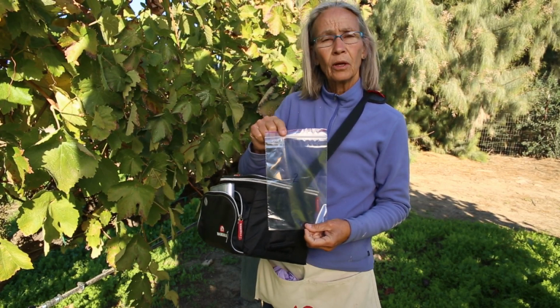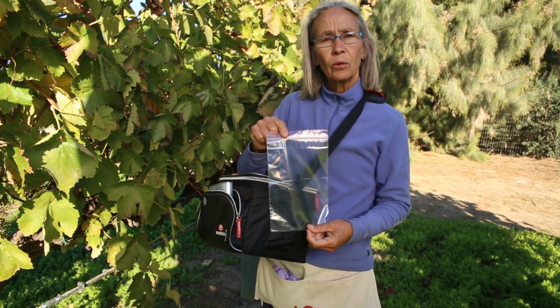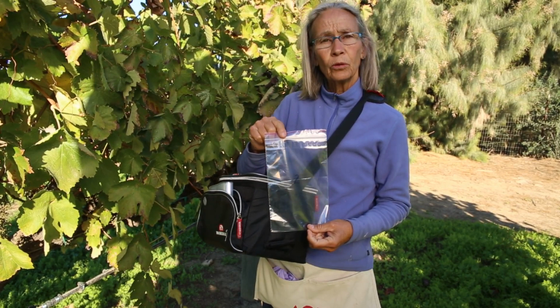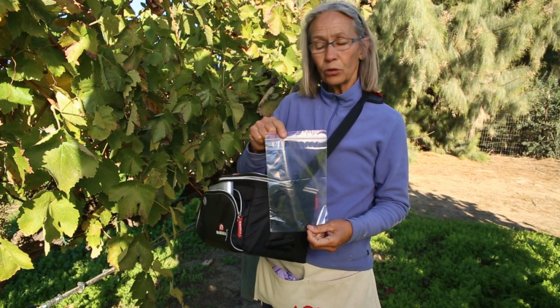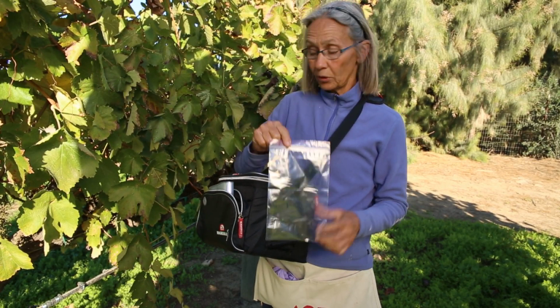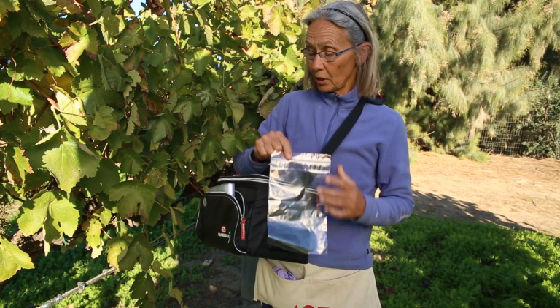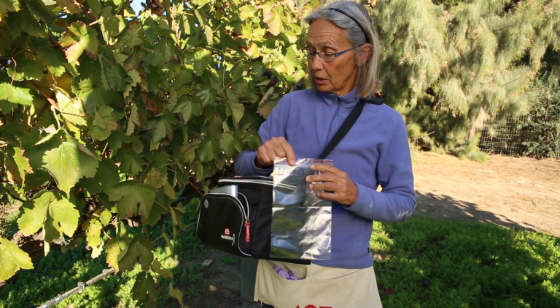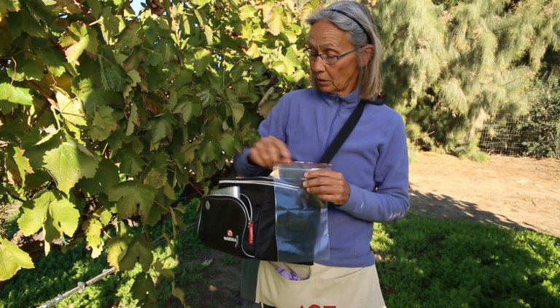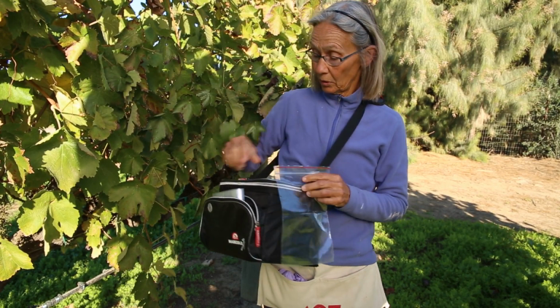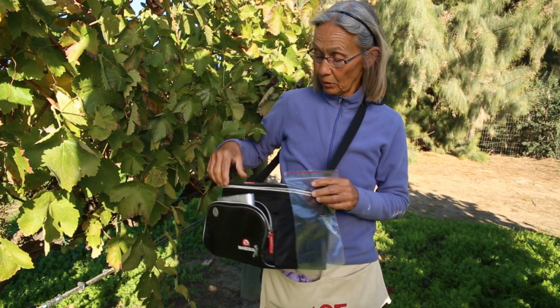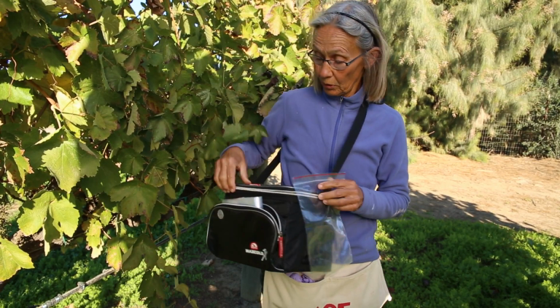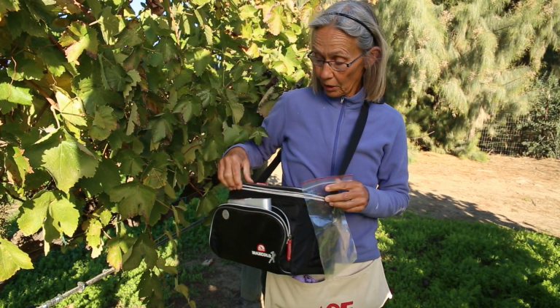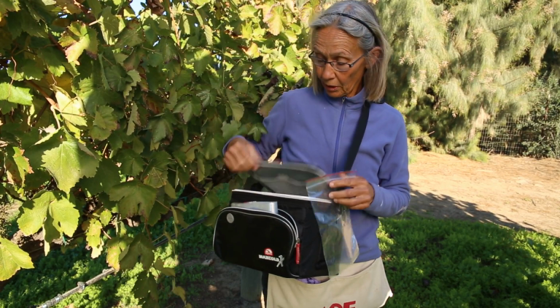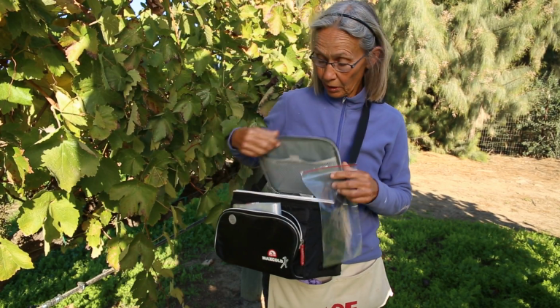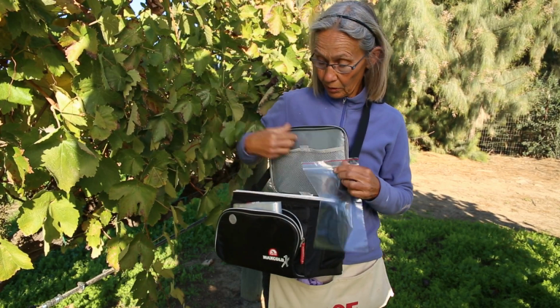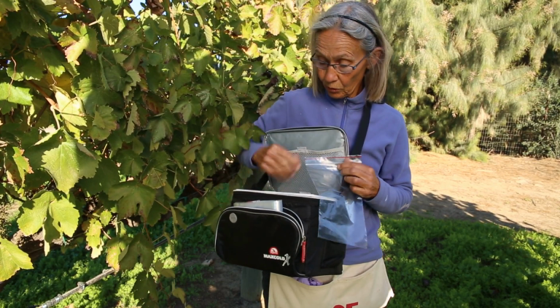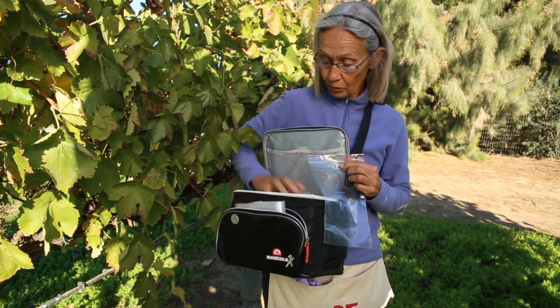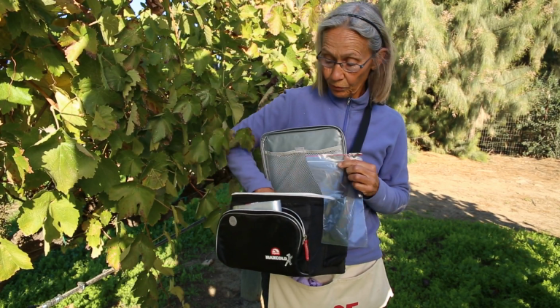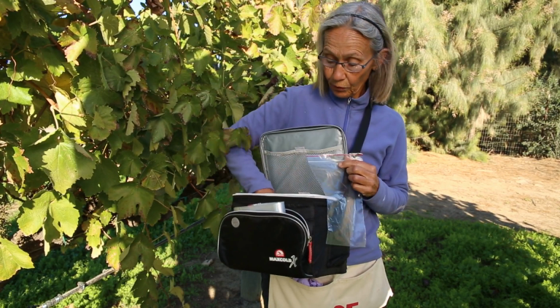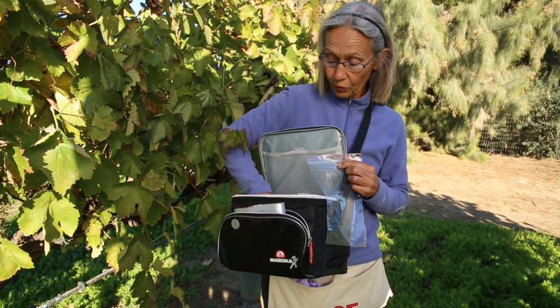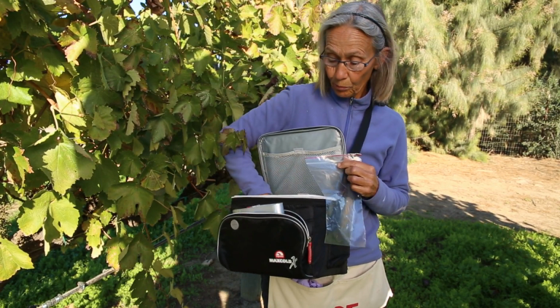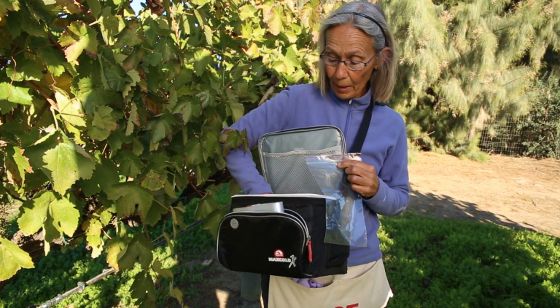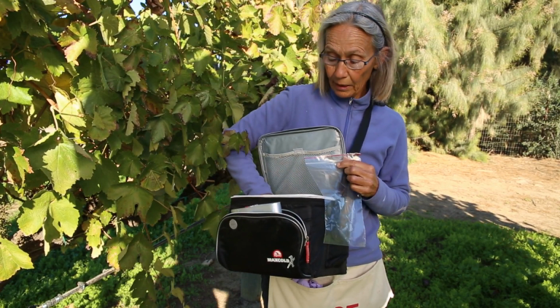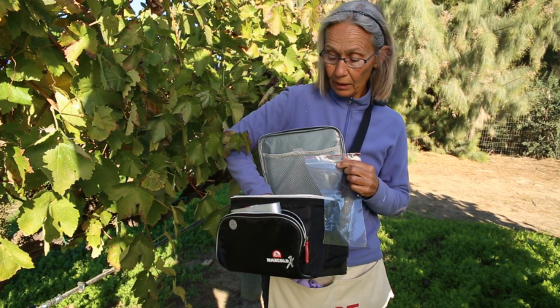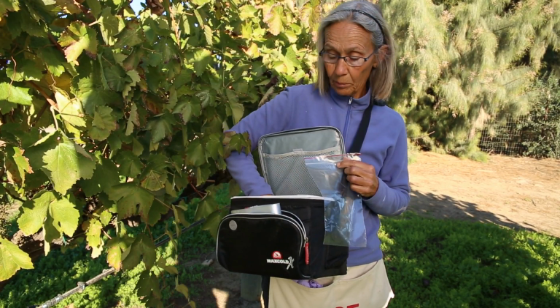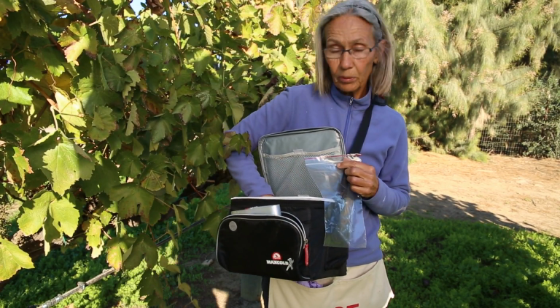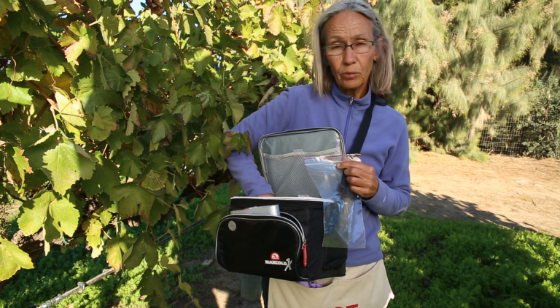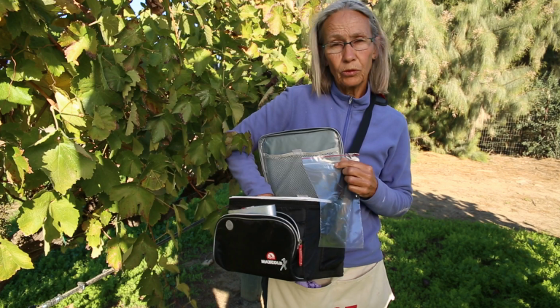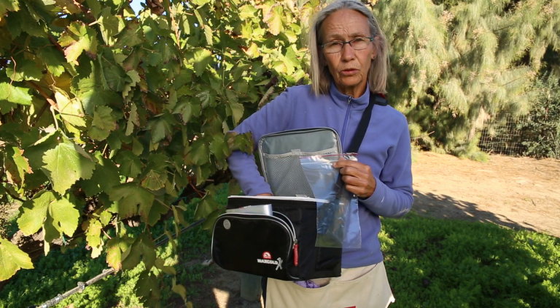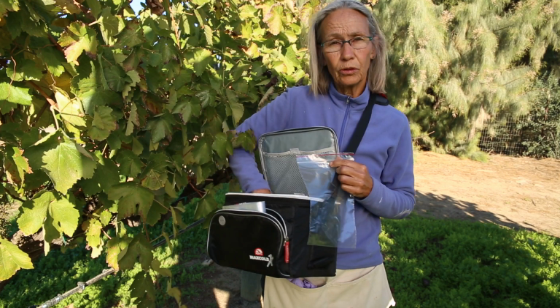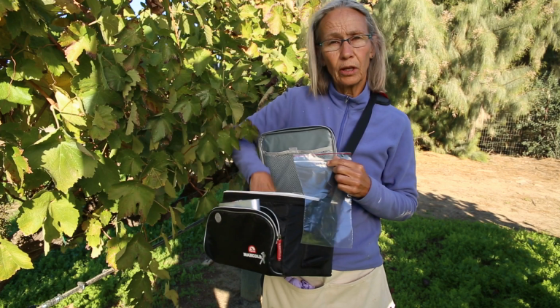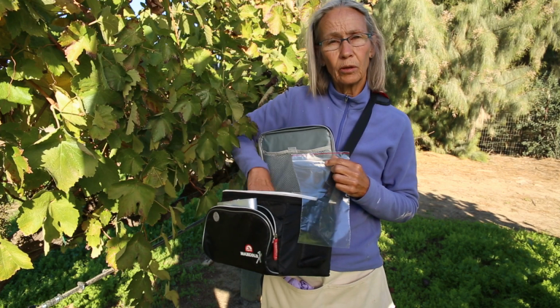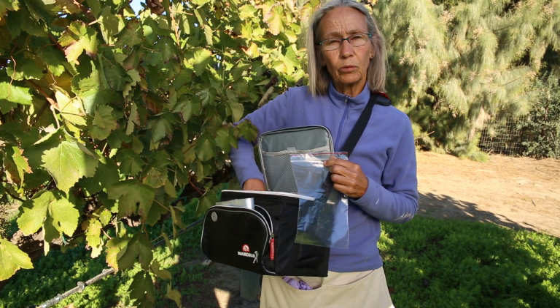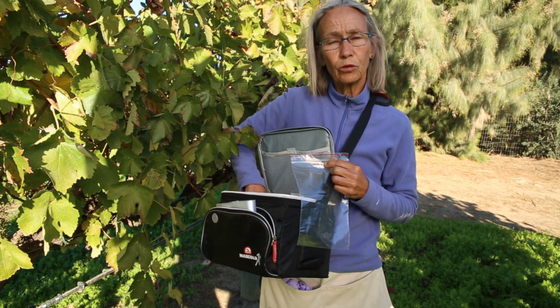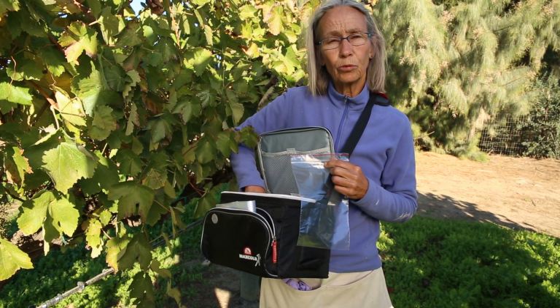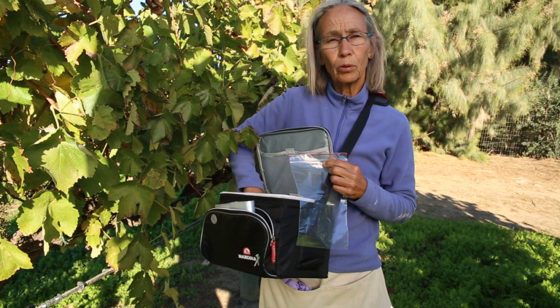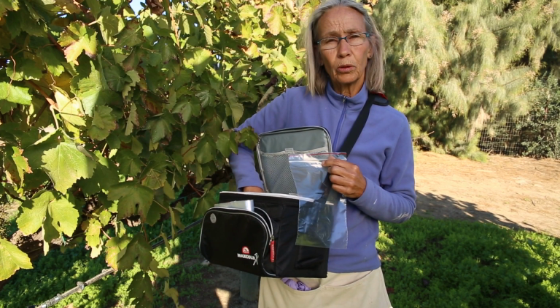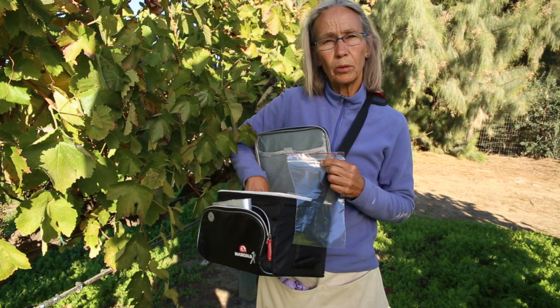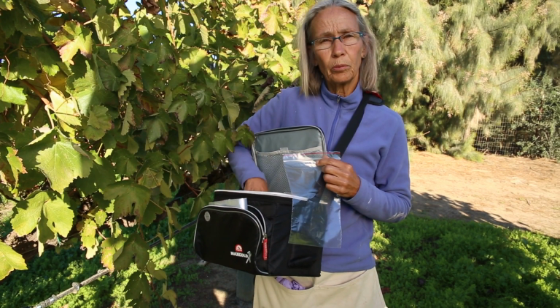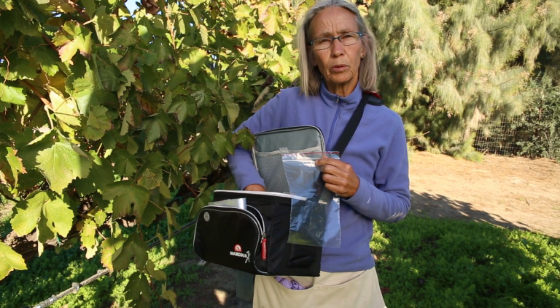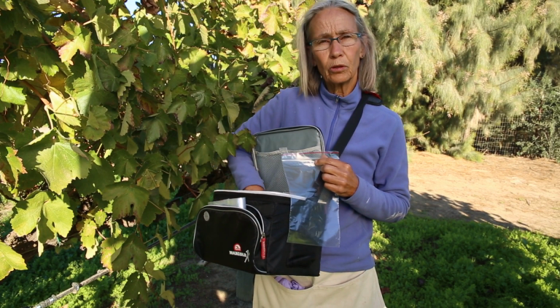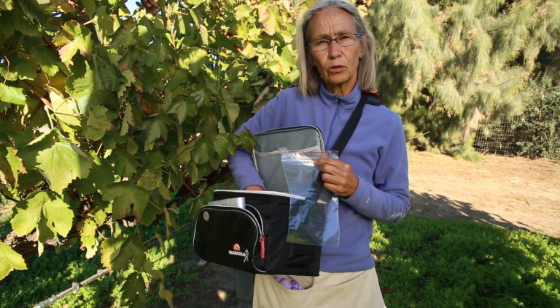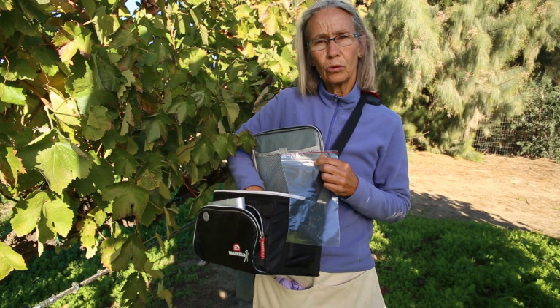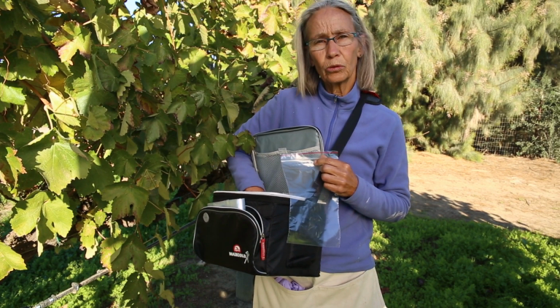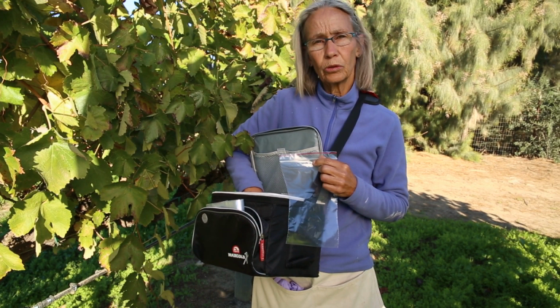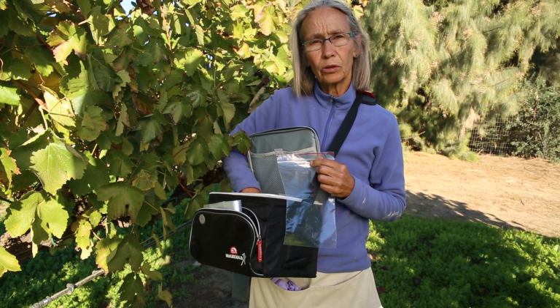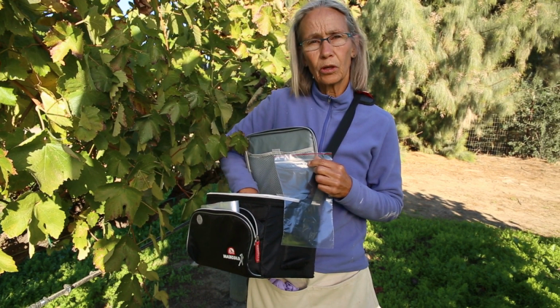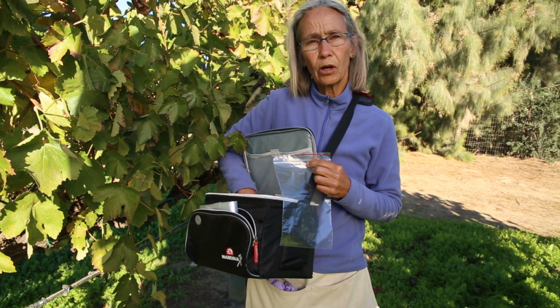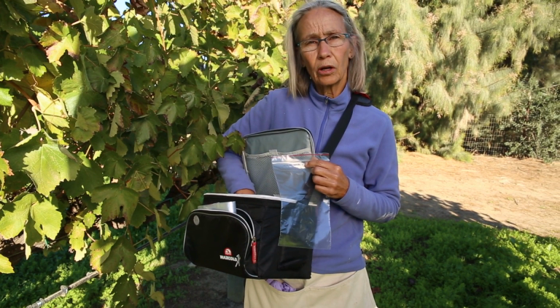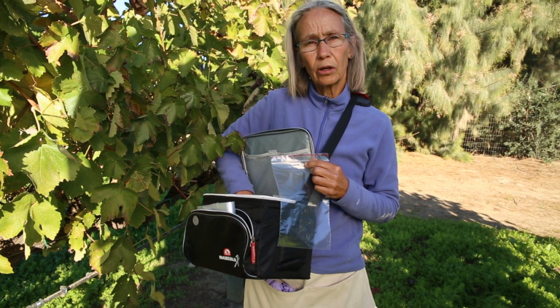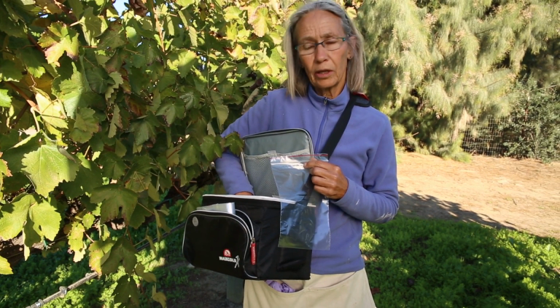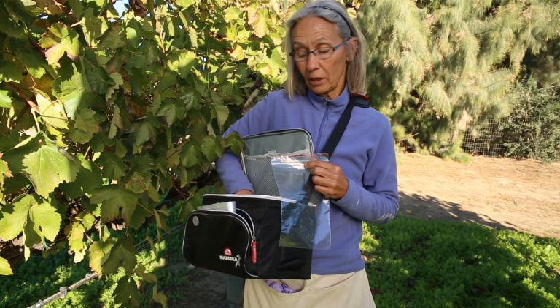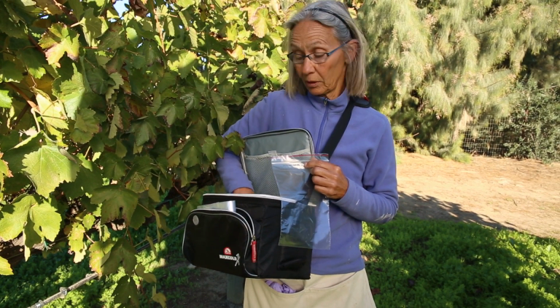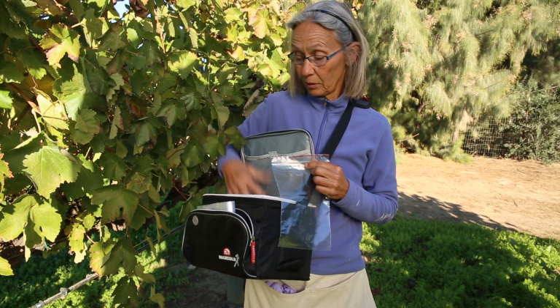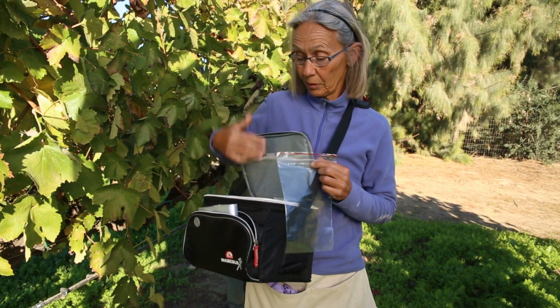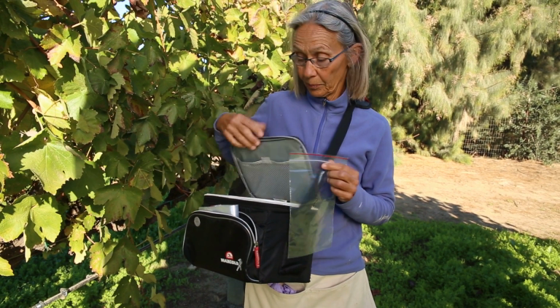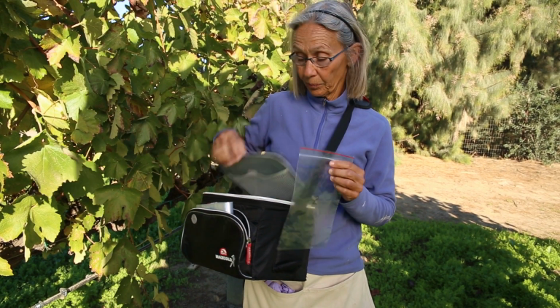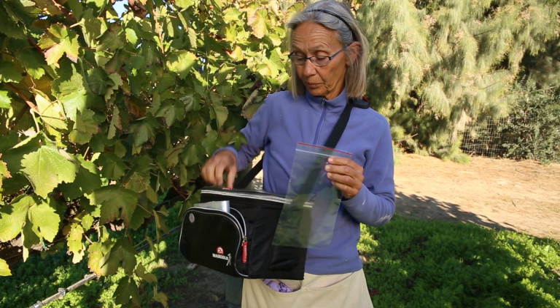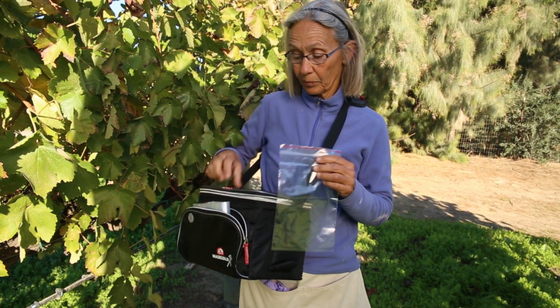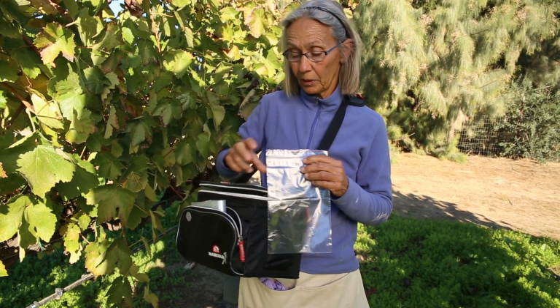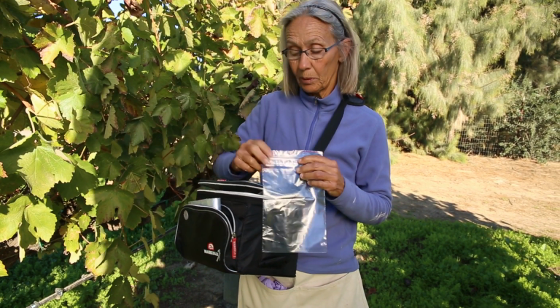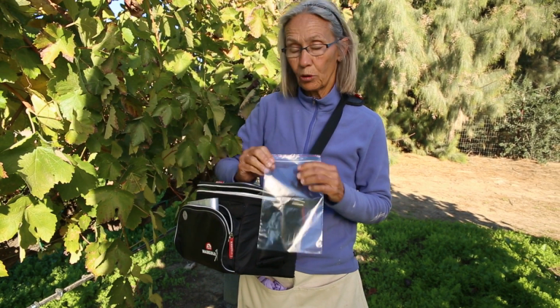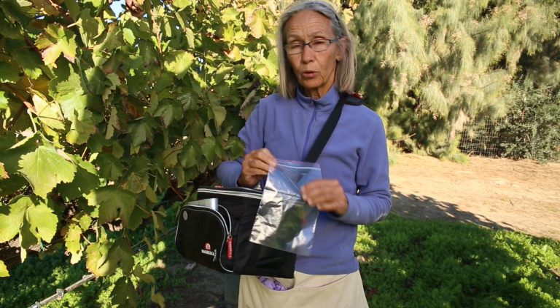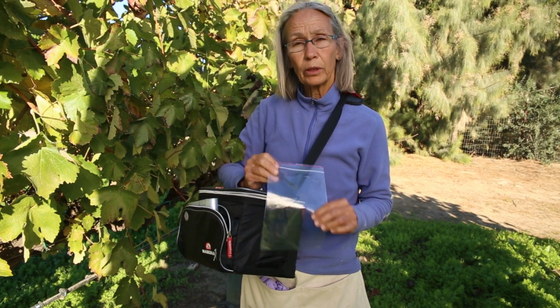When you're done with each vine, you can fill this bag up, and then we just put them in a bigger cooler in the car and keep going.